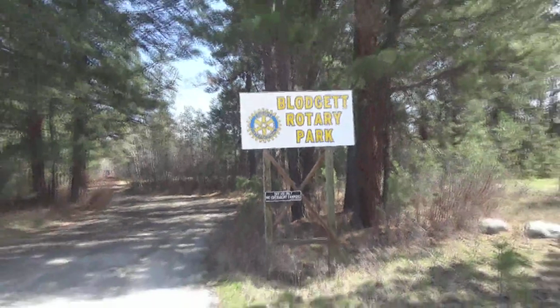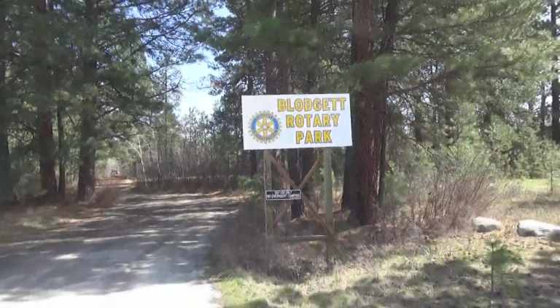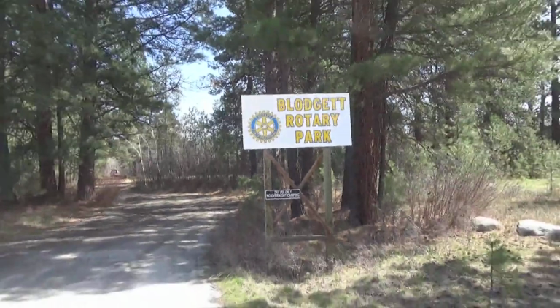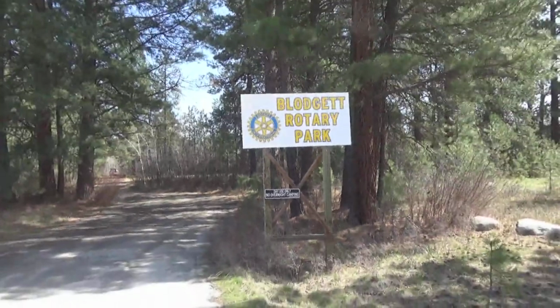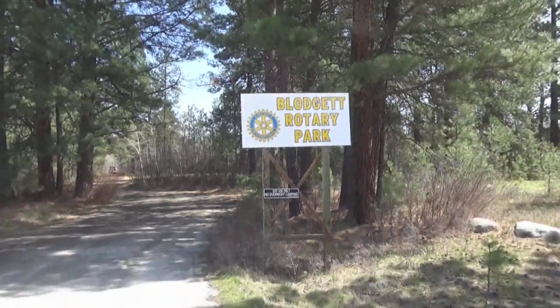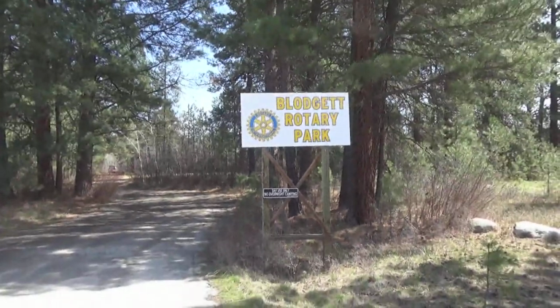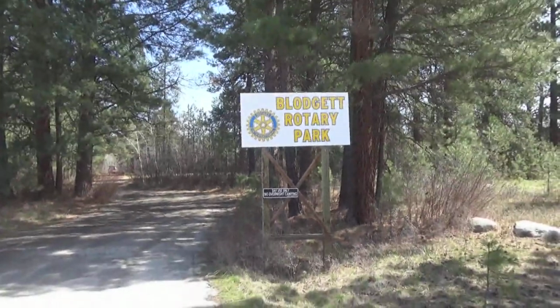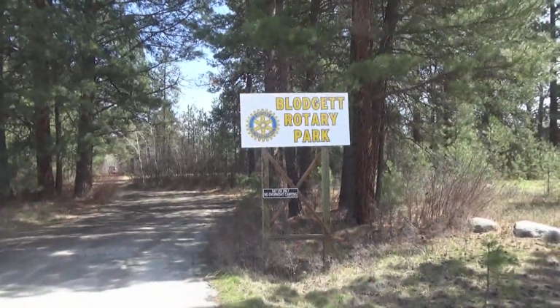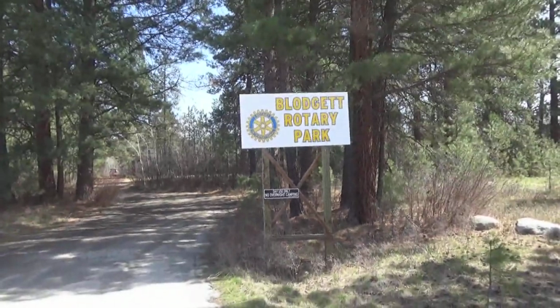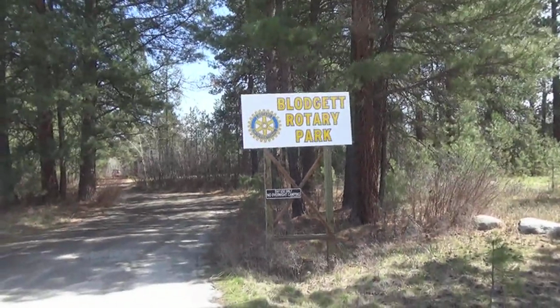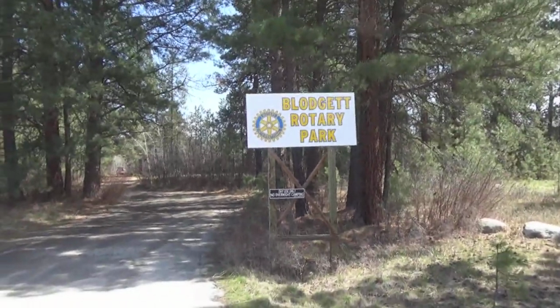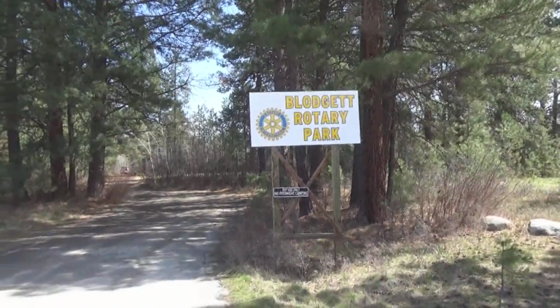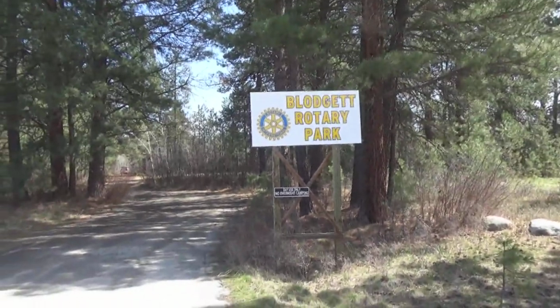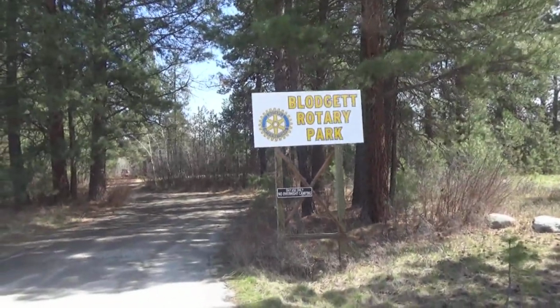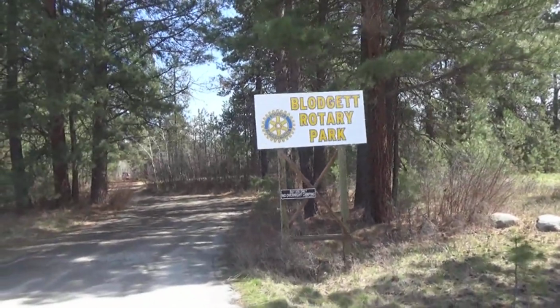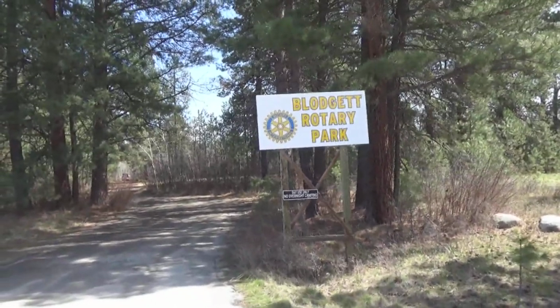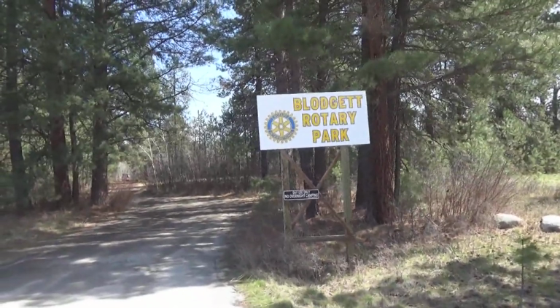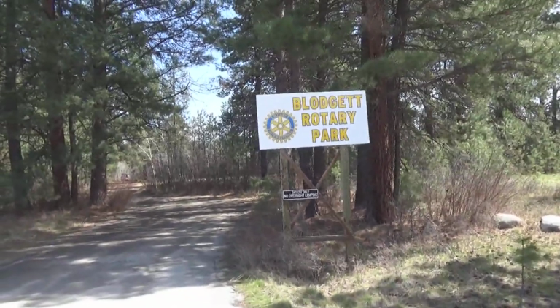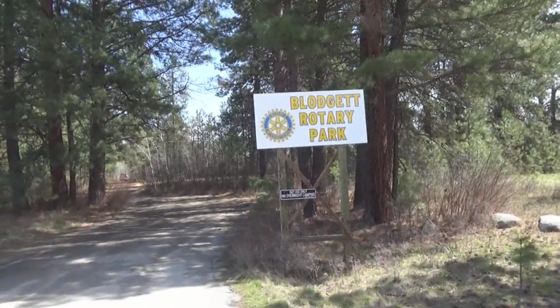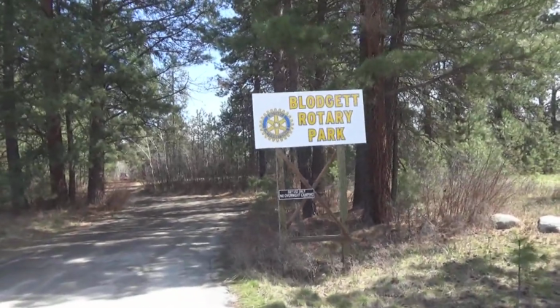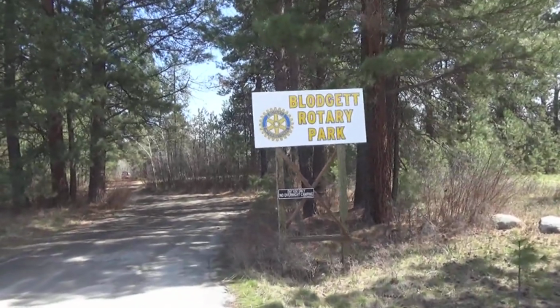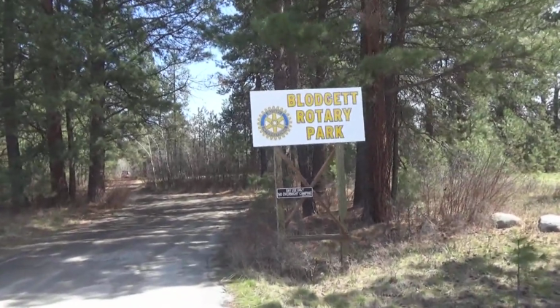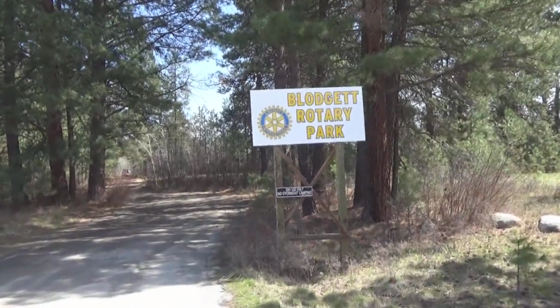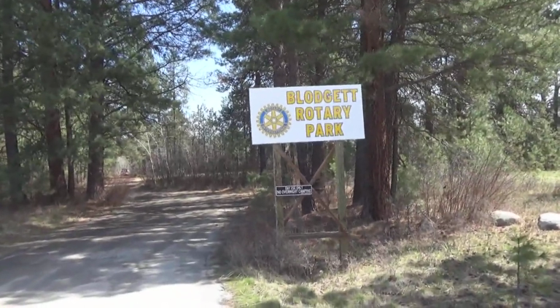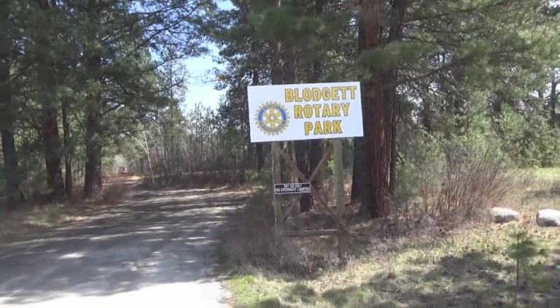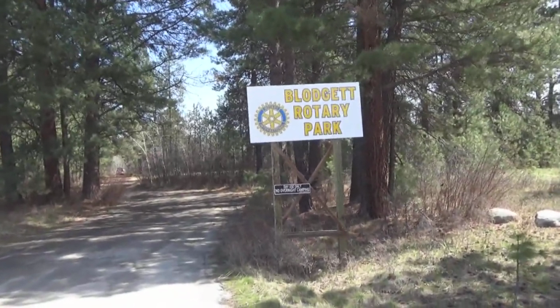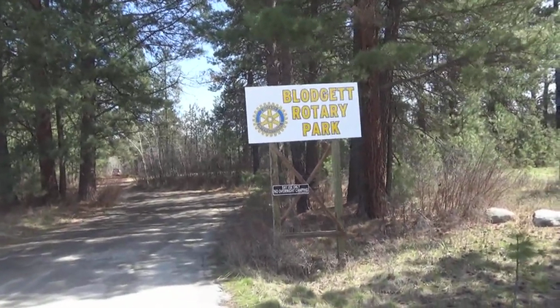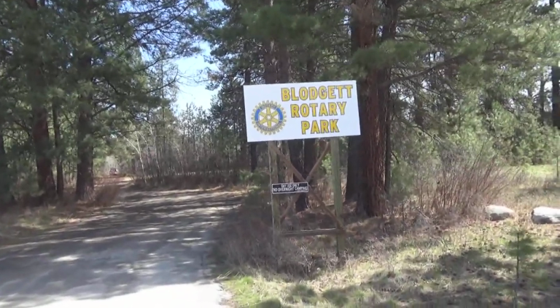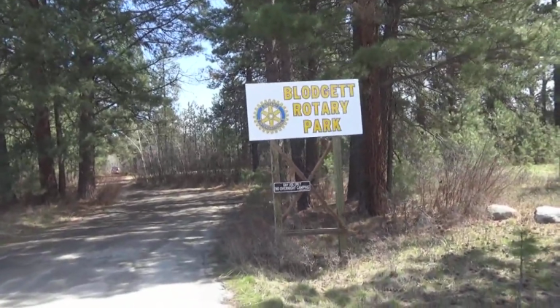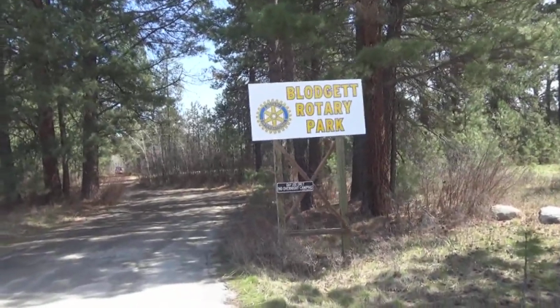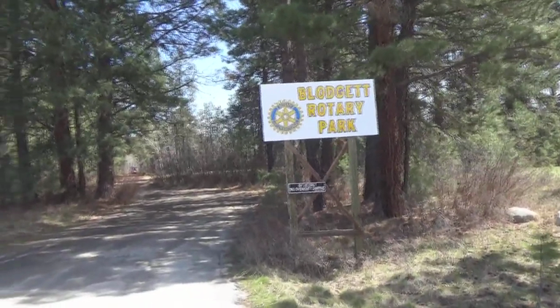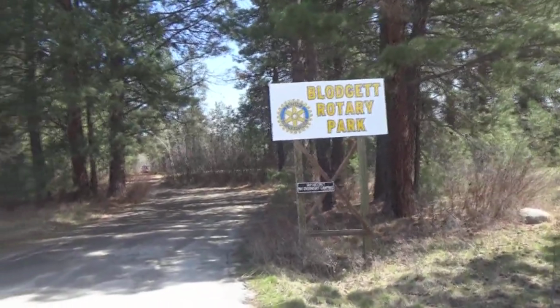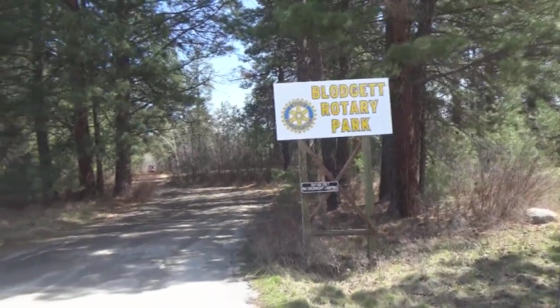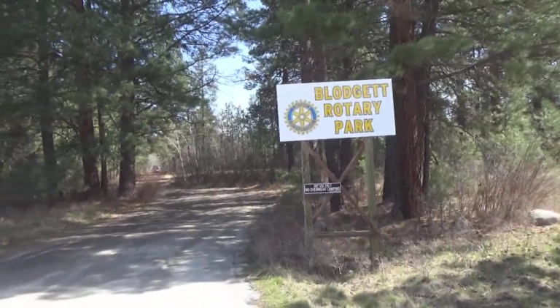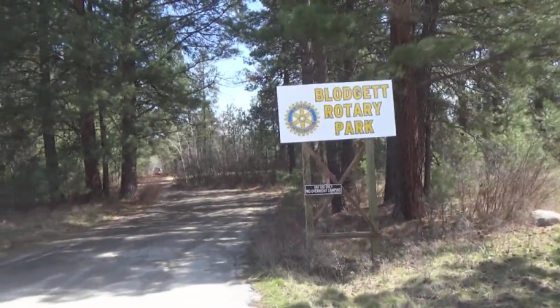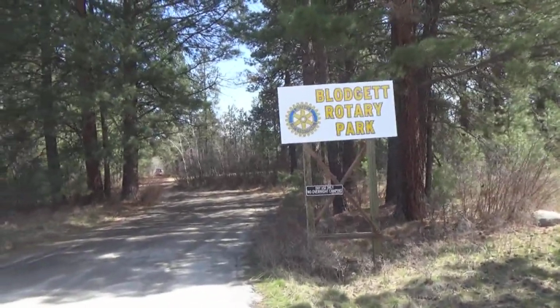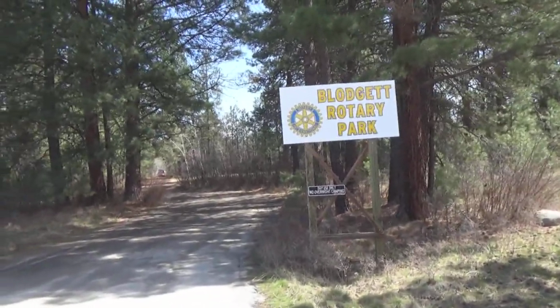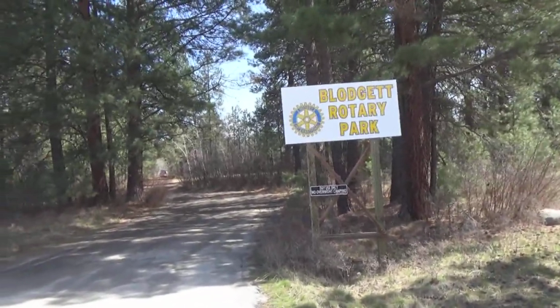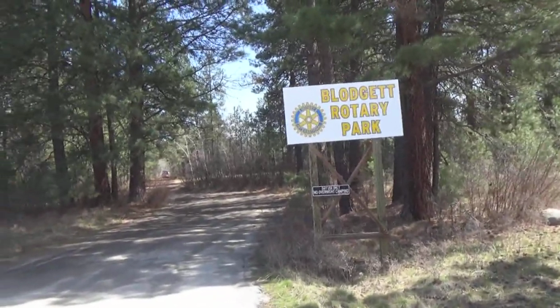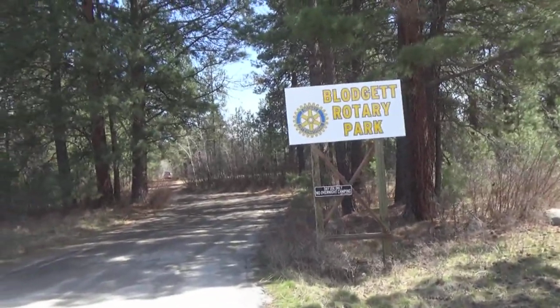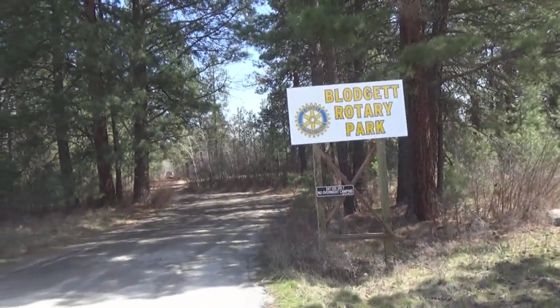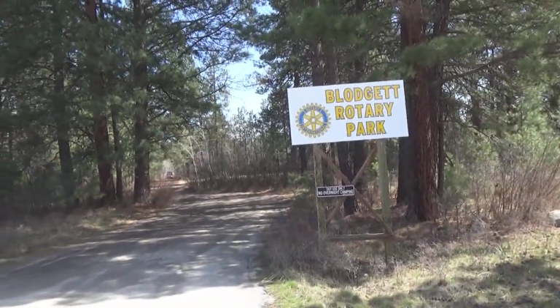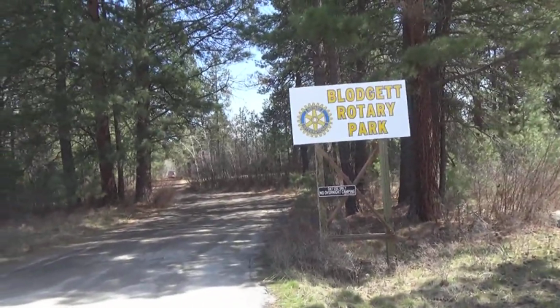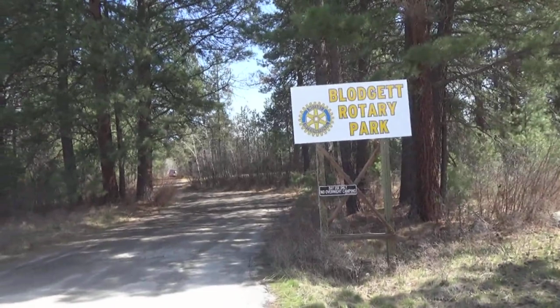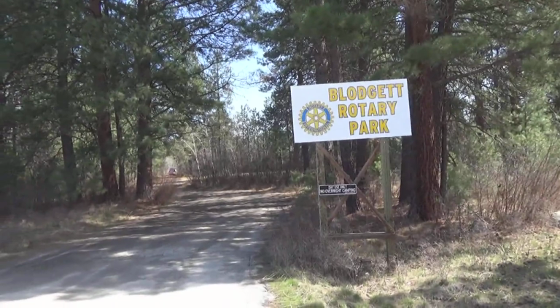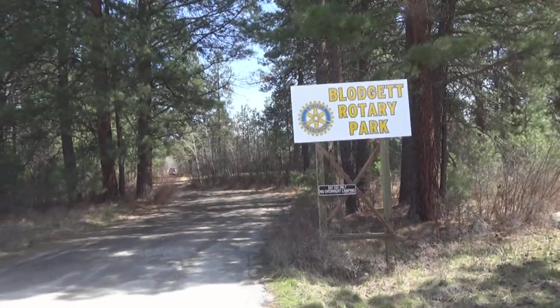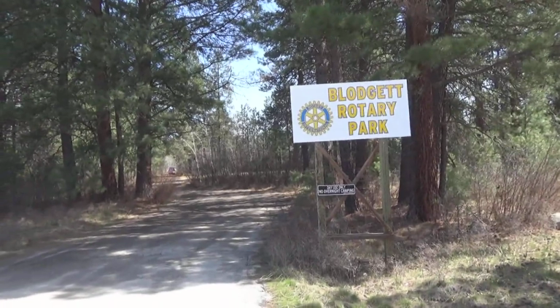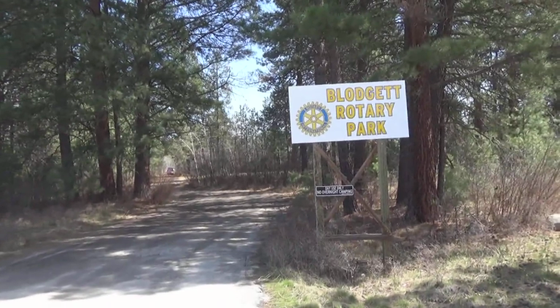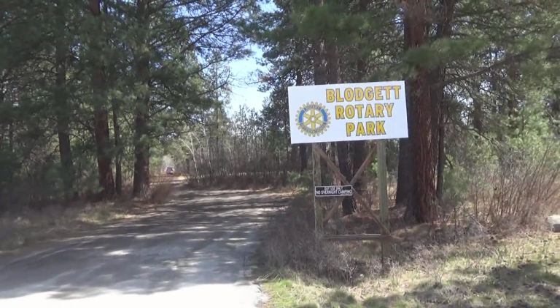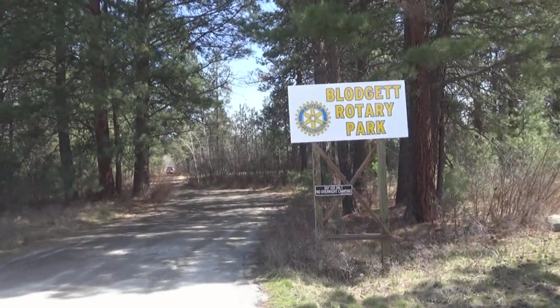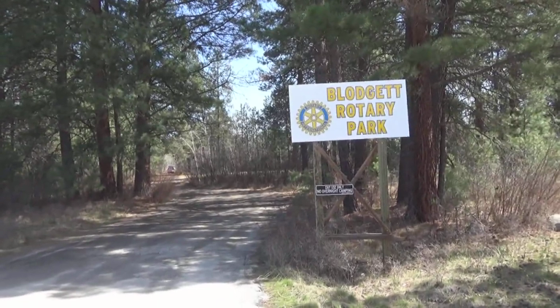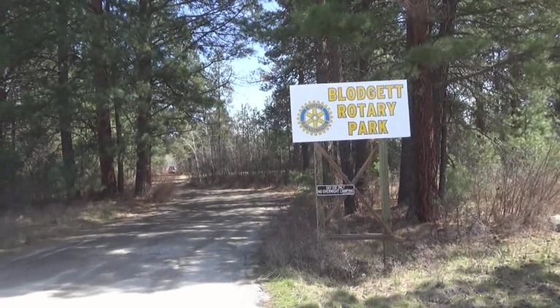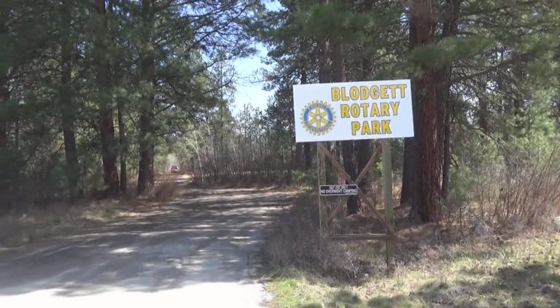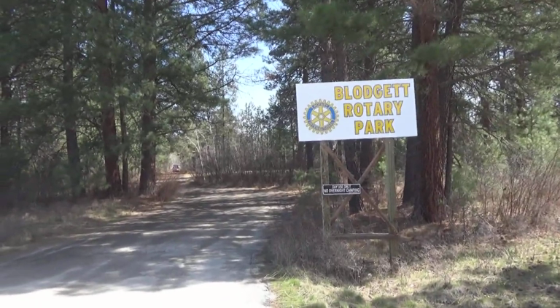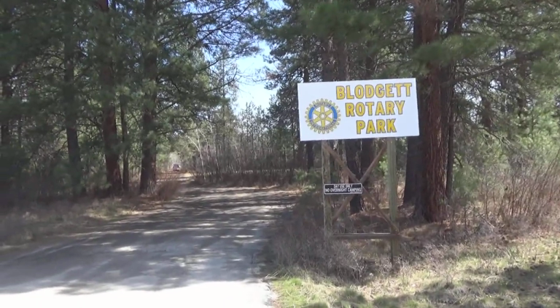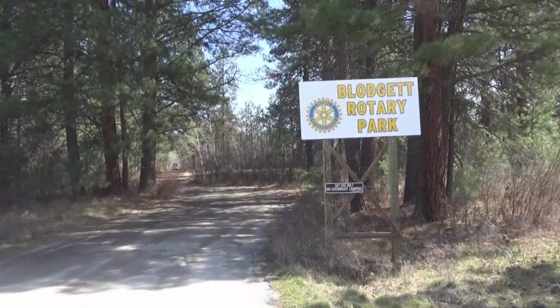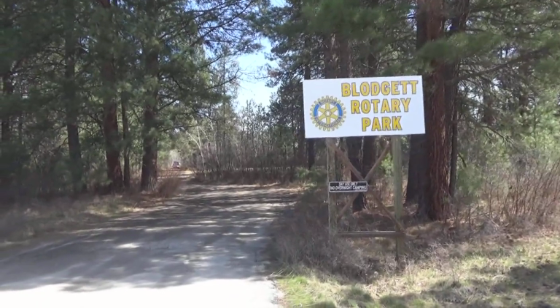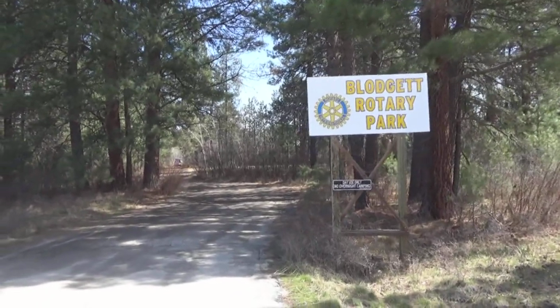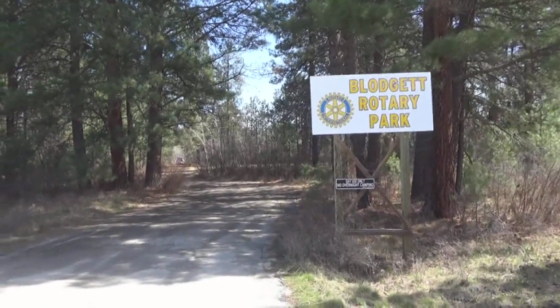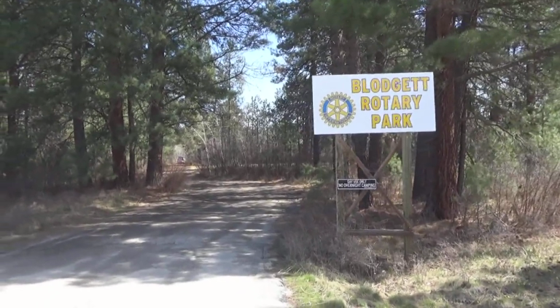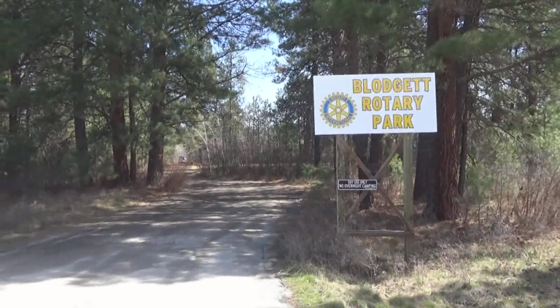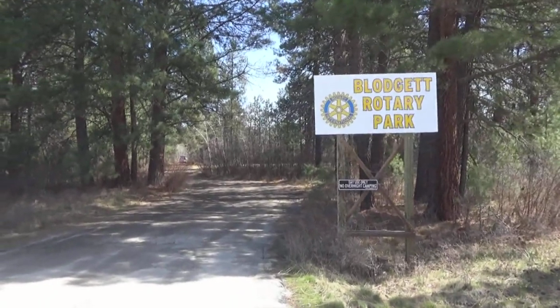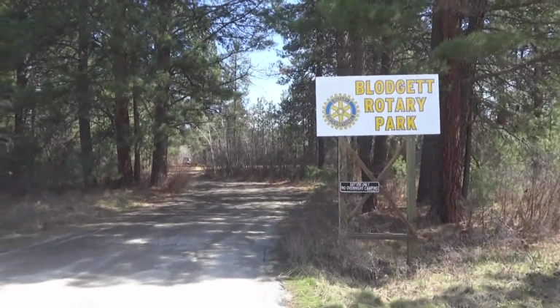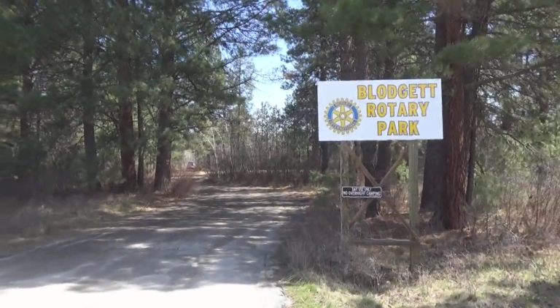So this is Blodgett Rotary Park. It's right off the highway, as you can probably hear behind me, and it's a pretty basic park.